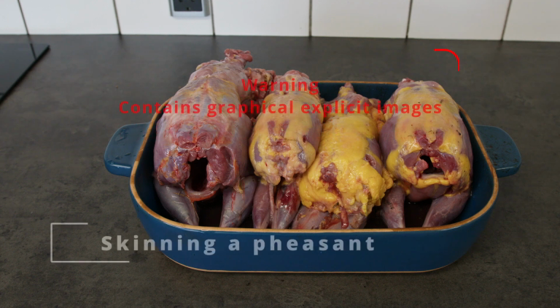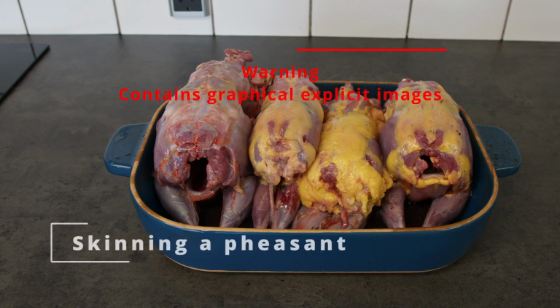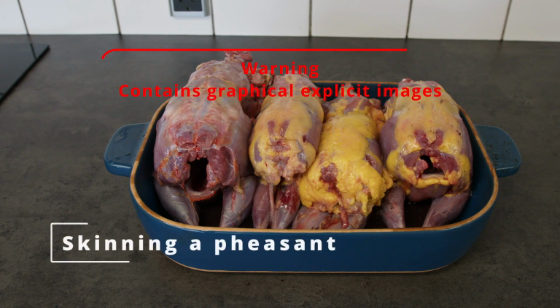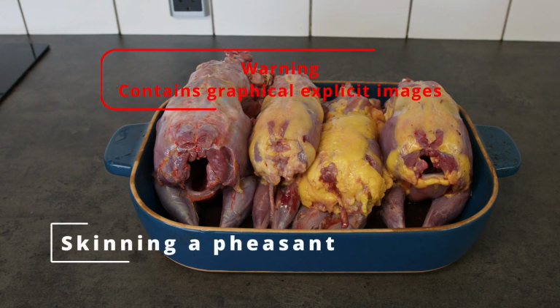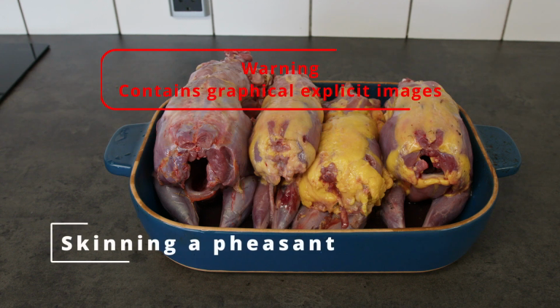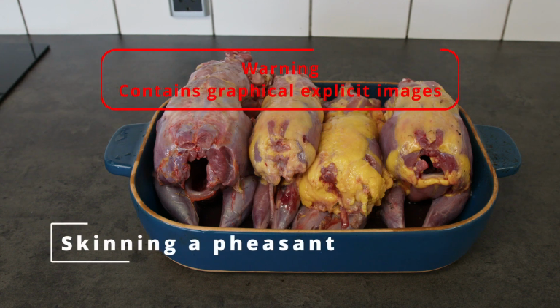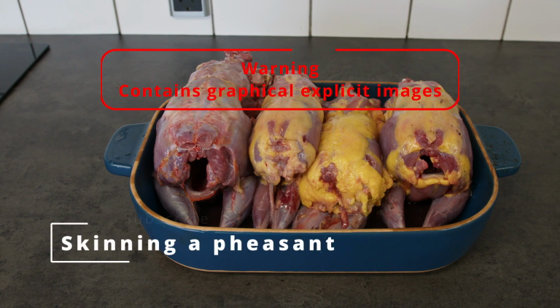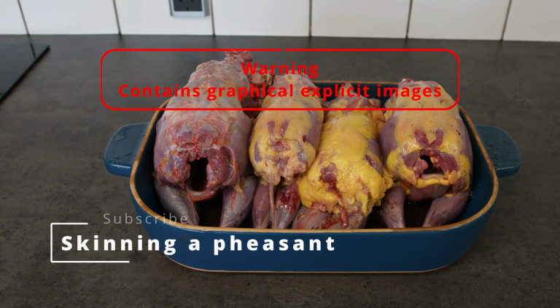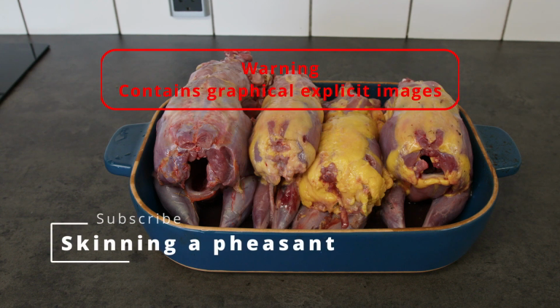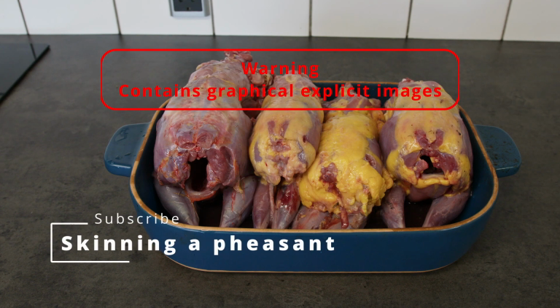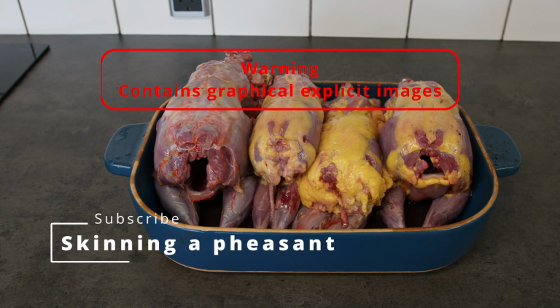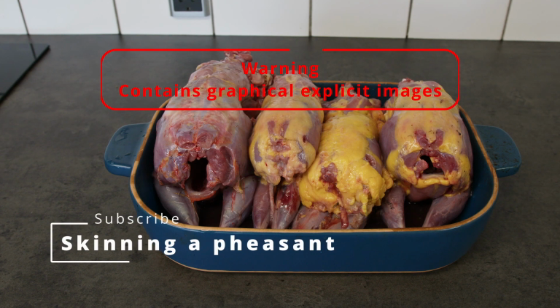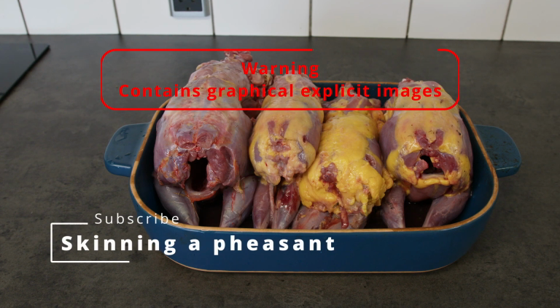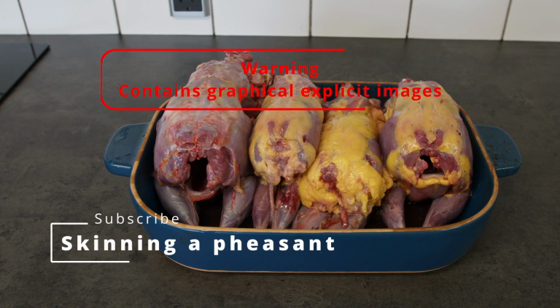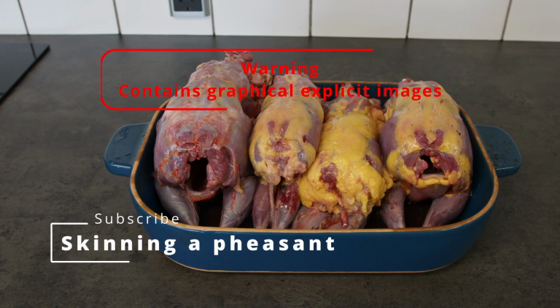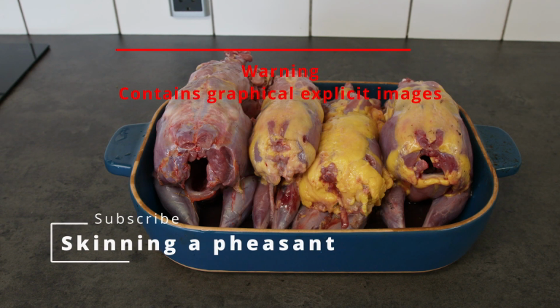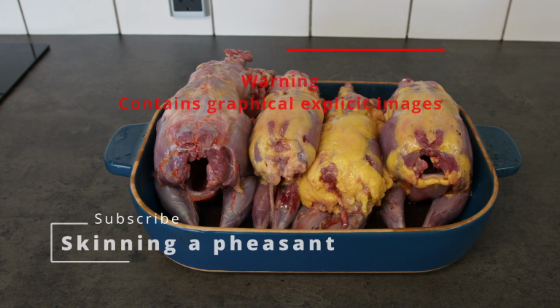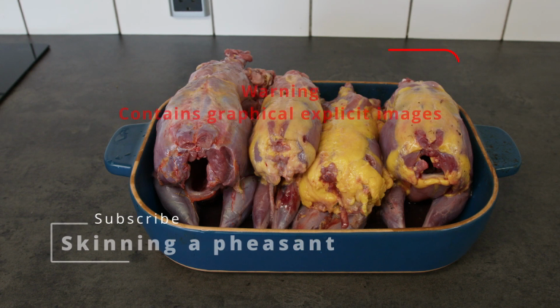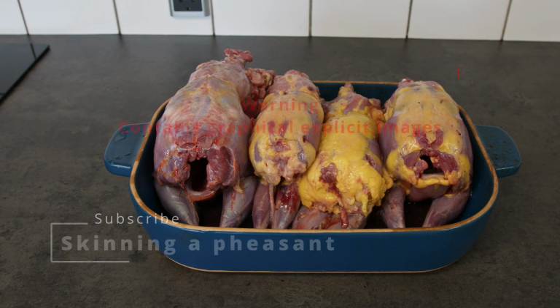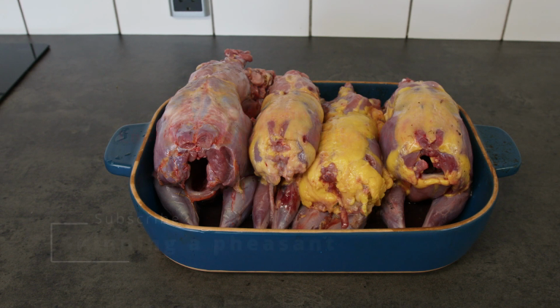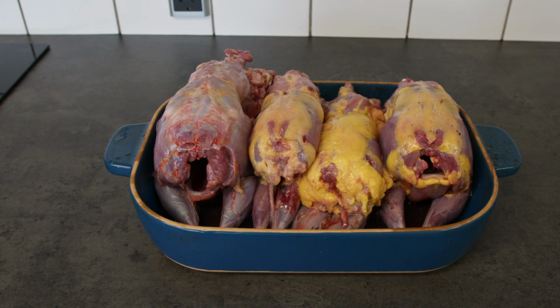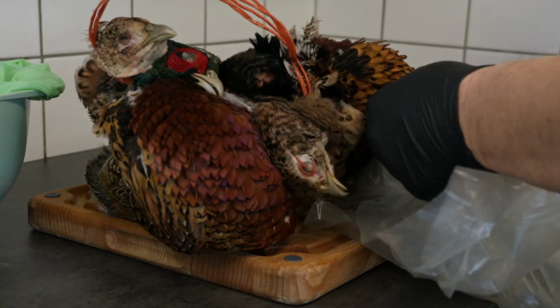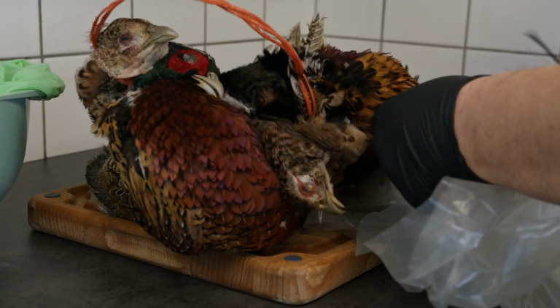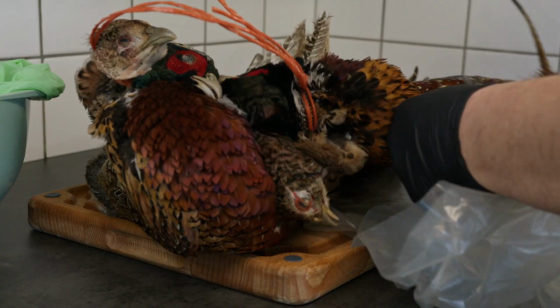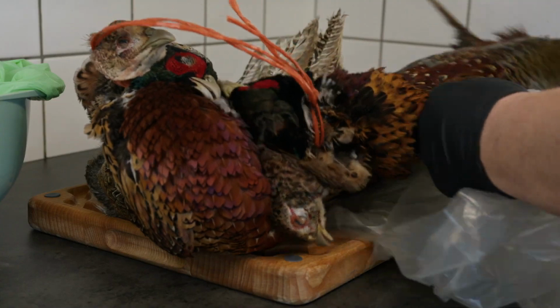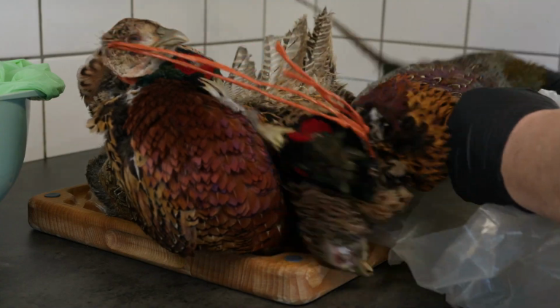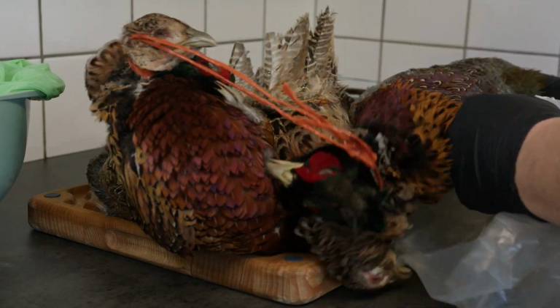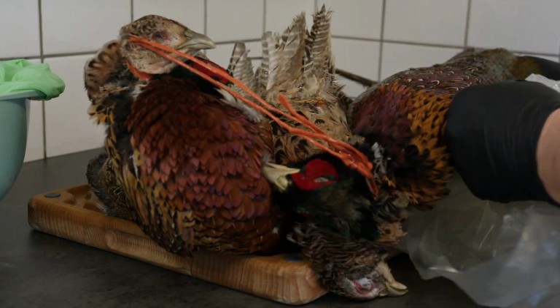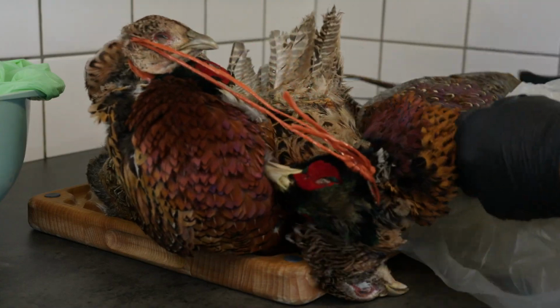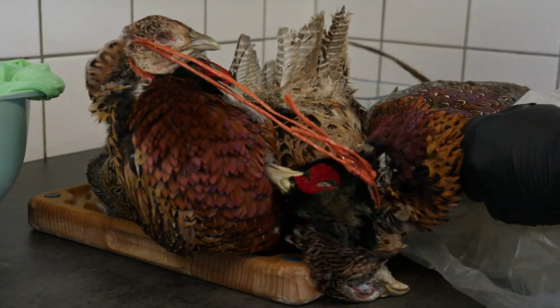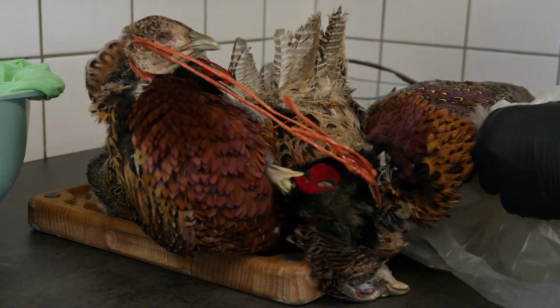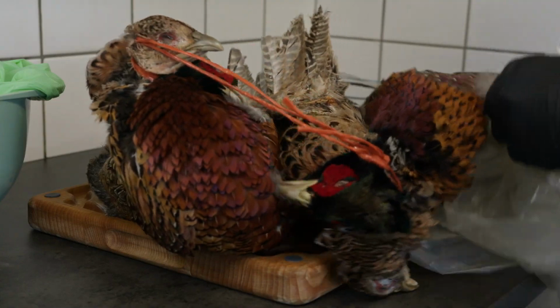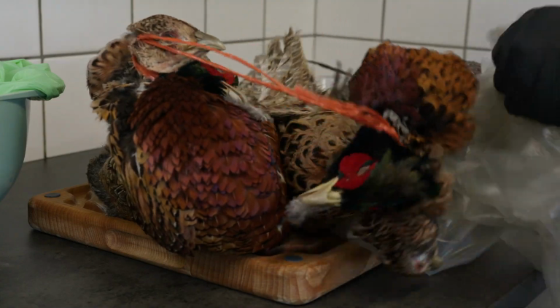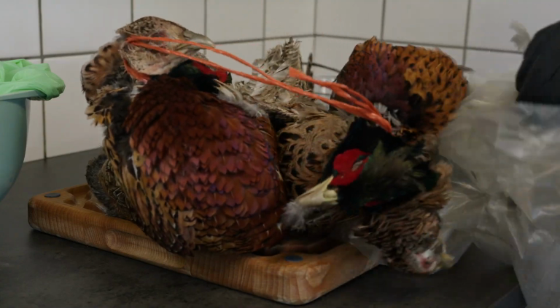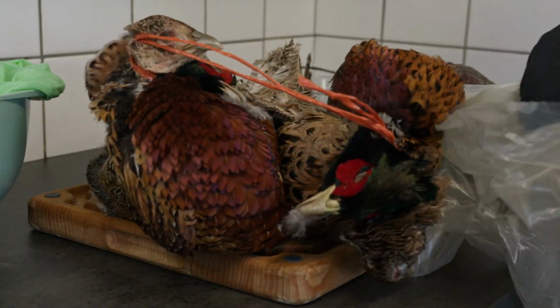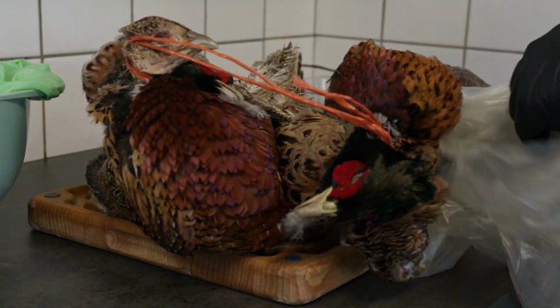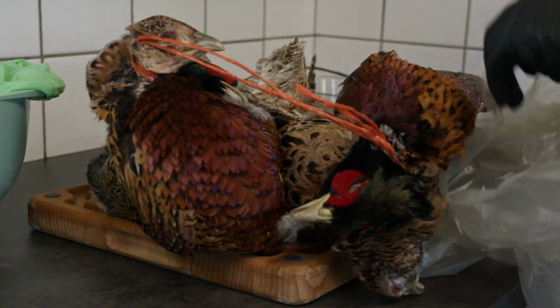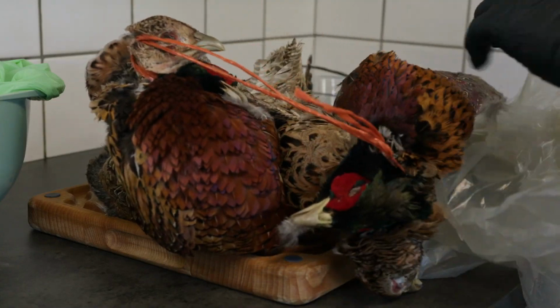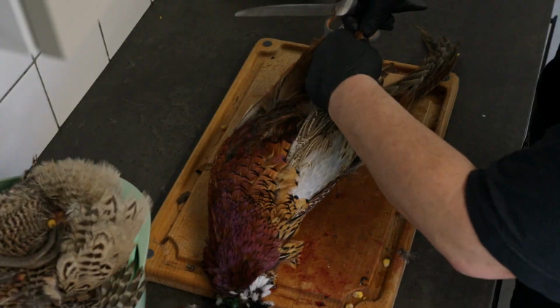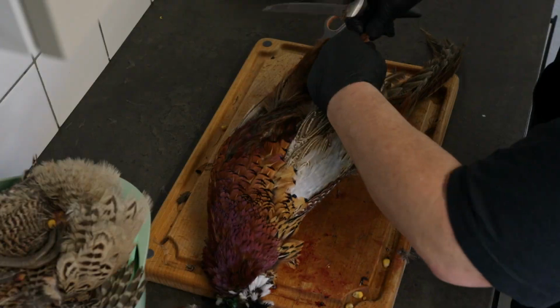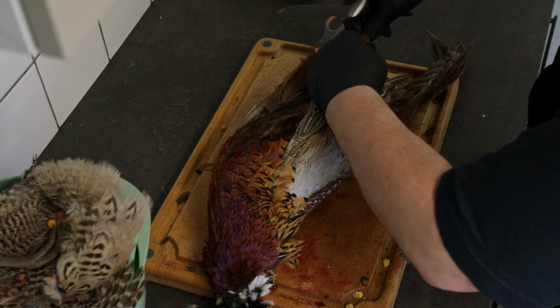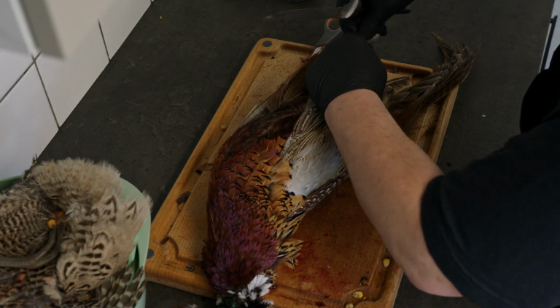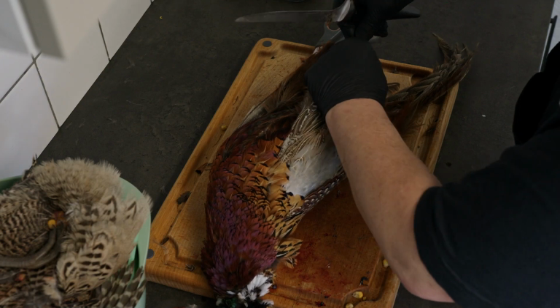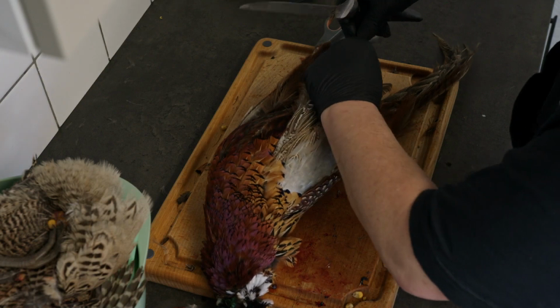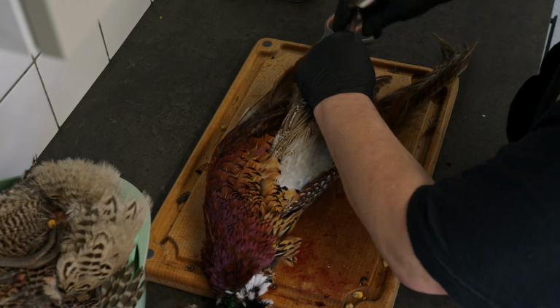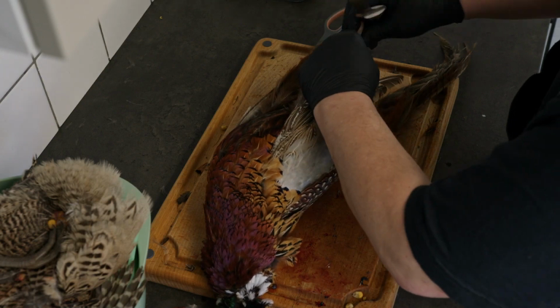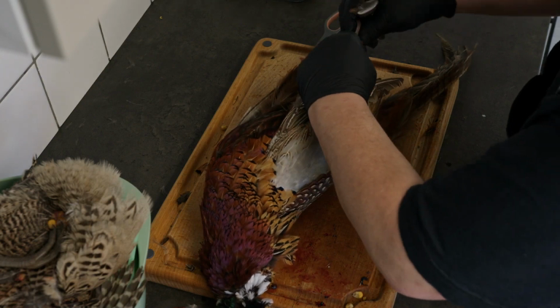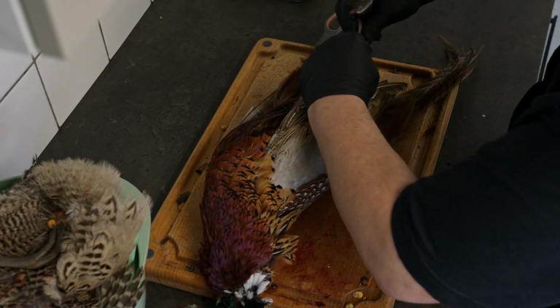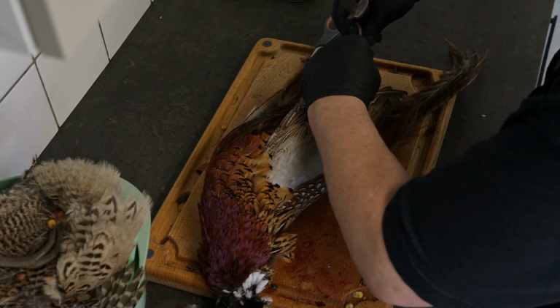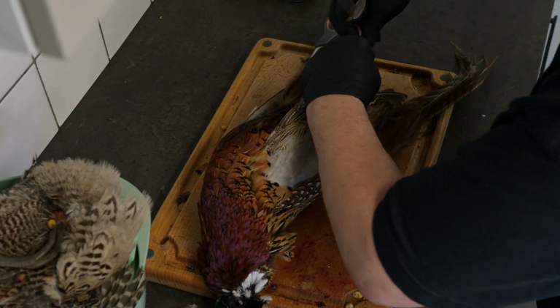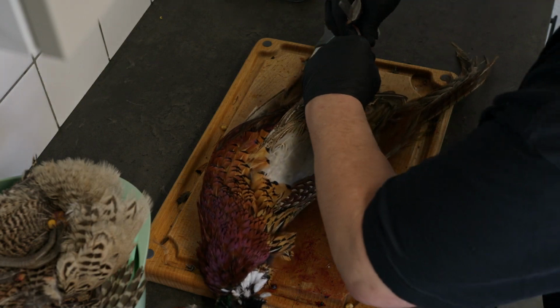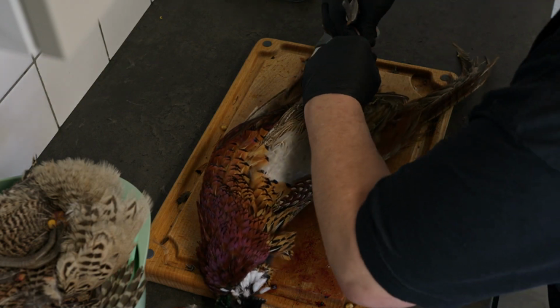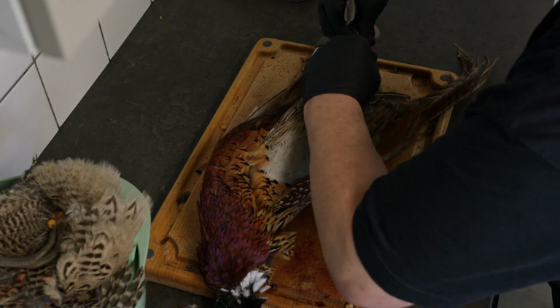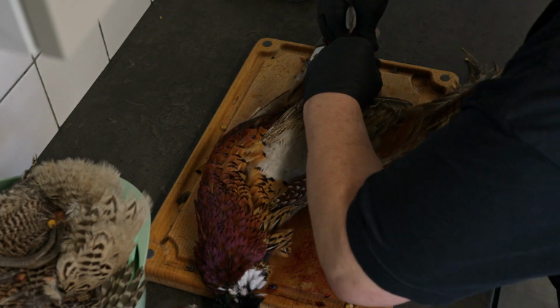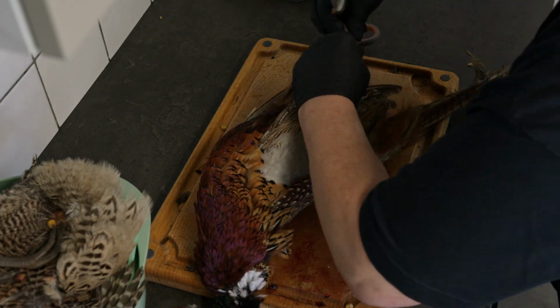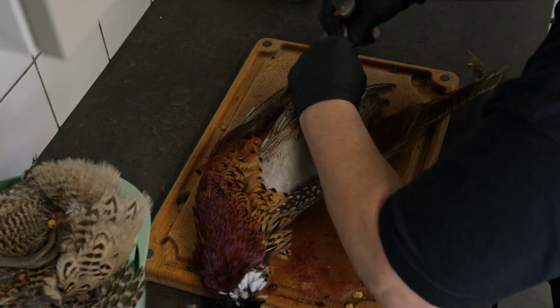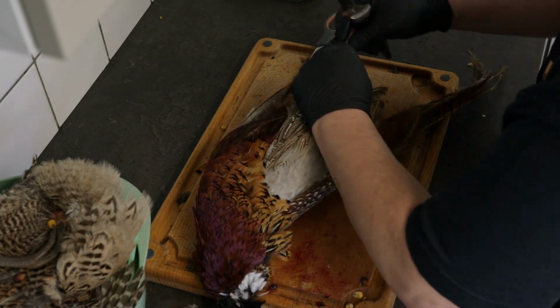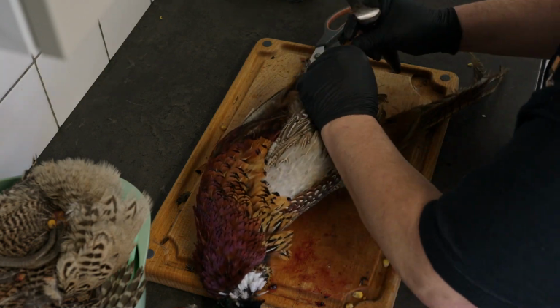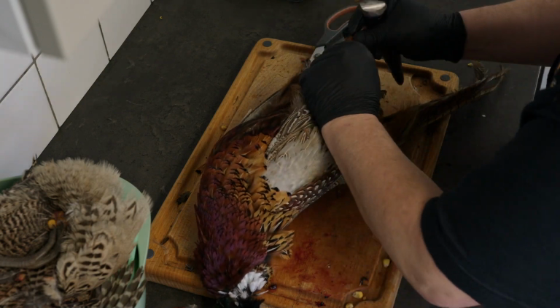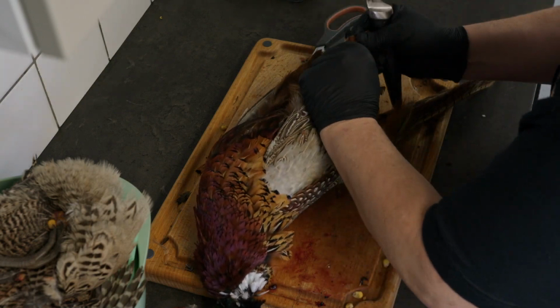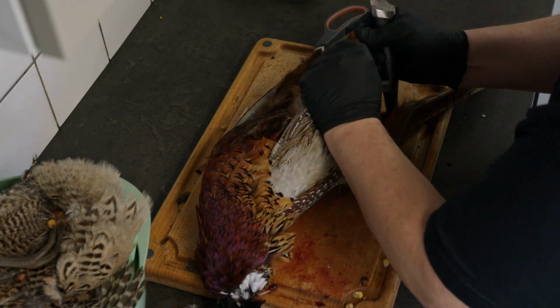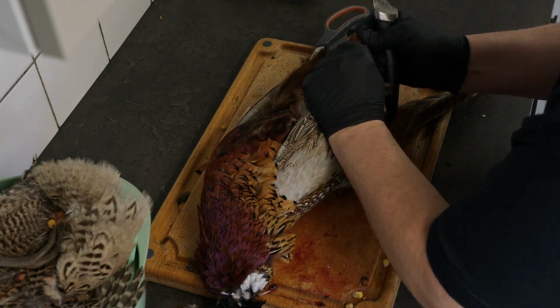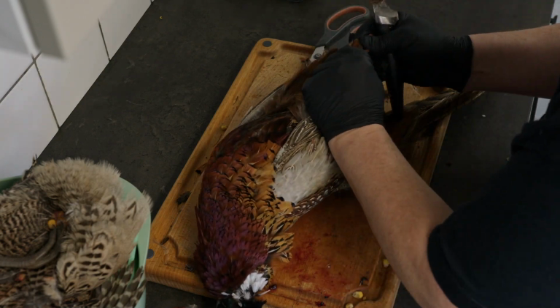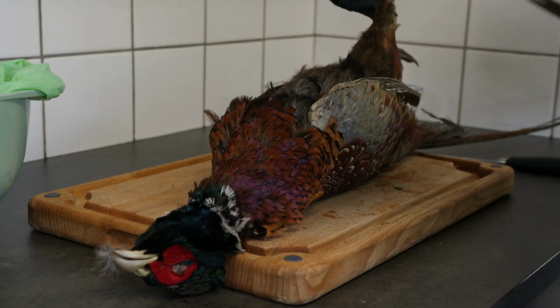One of my wife's co-workers offered us some pheasants on the condition we skinned them ourselves. This video contains explicit images of that process.